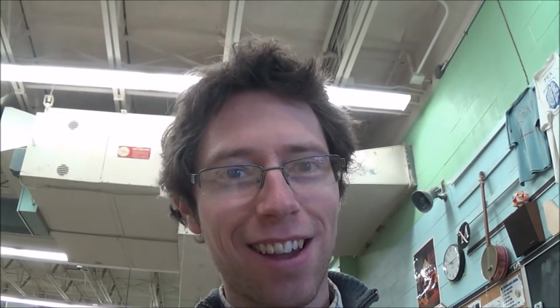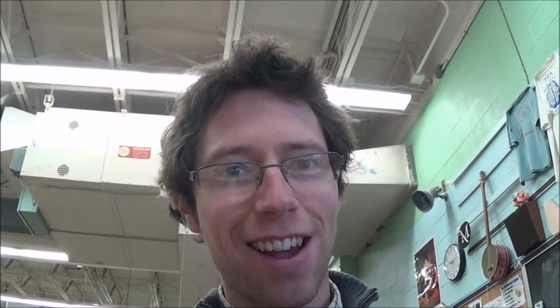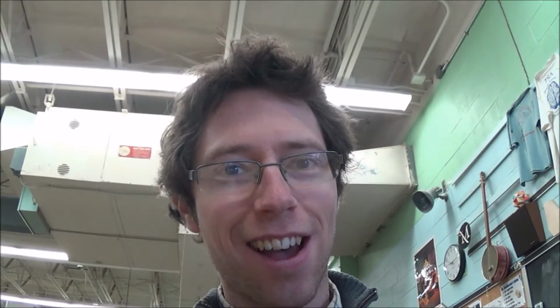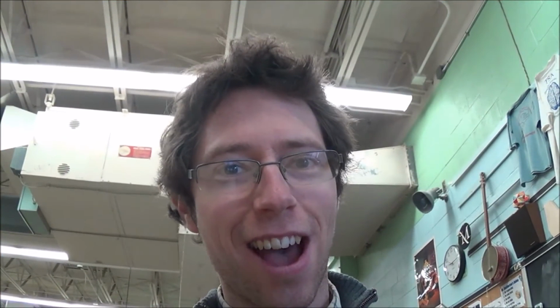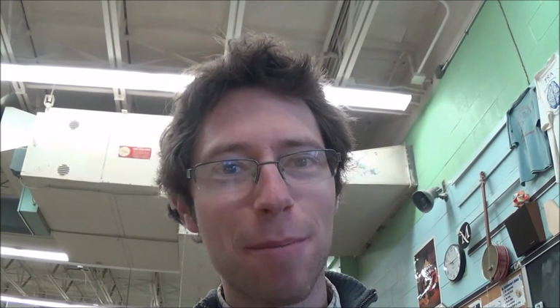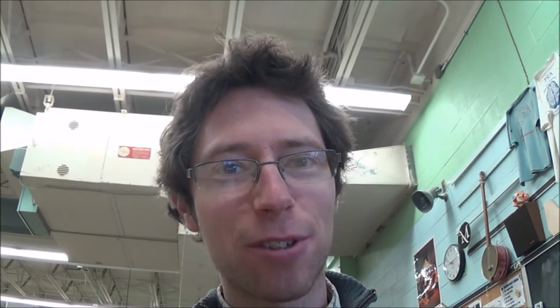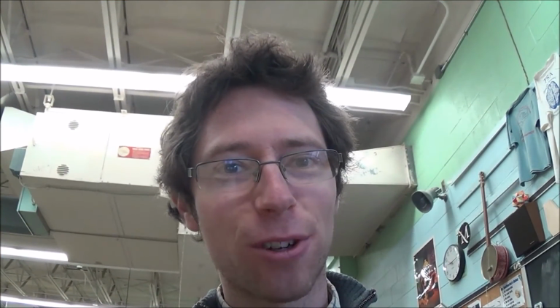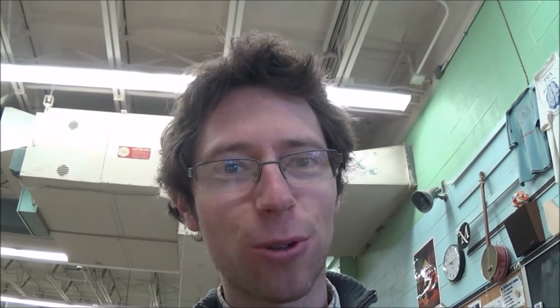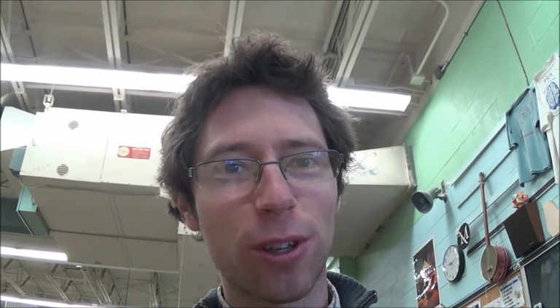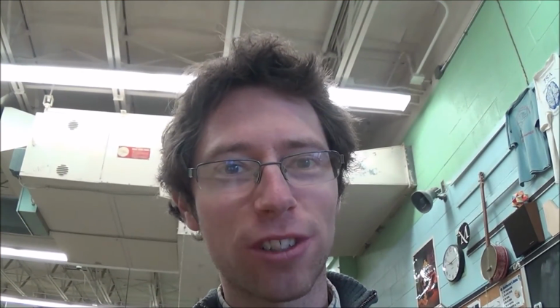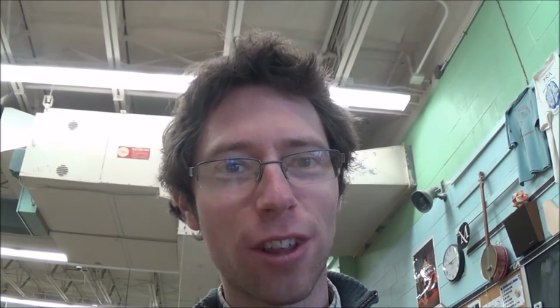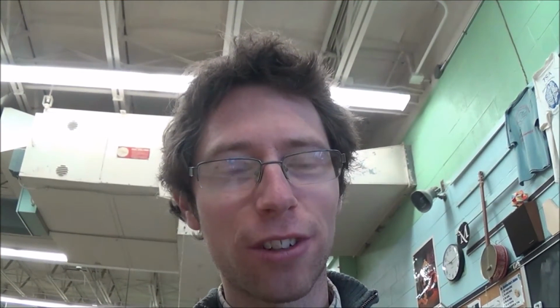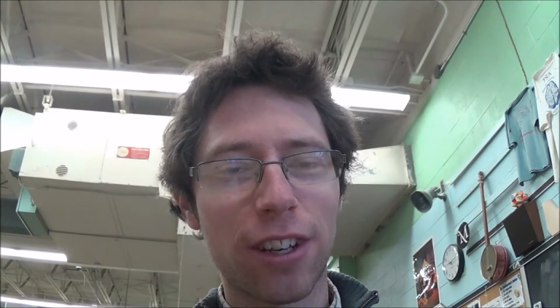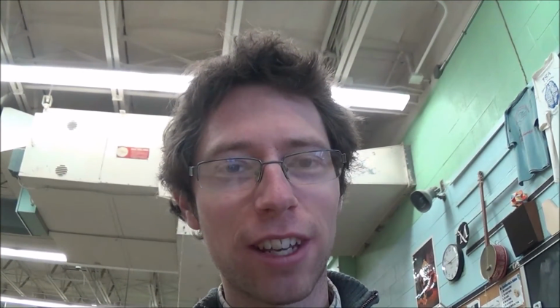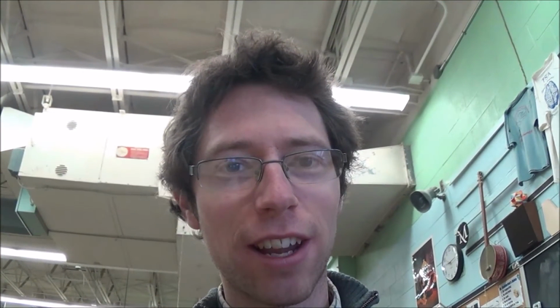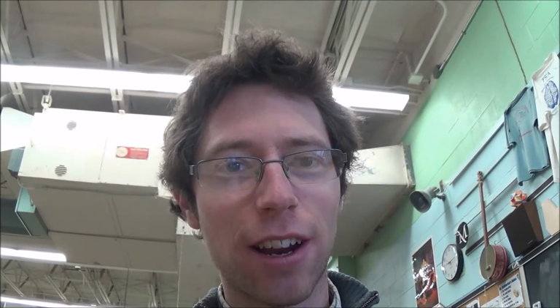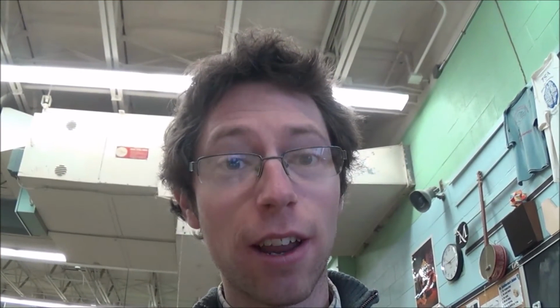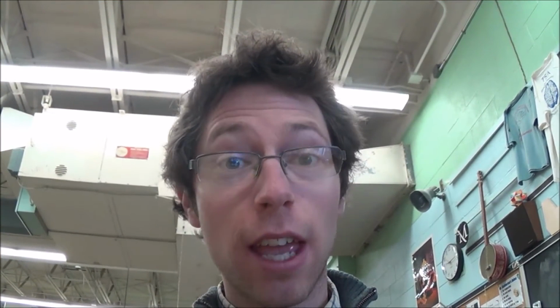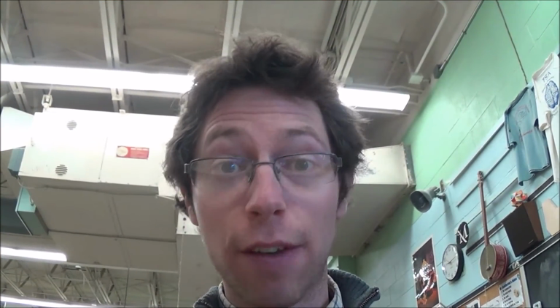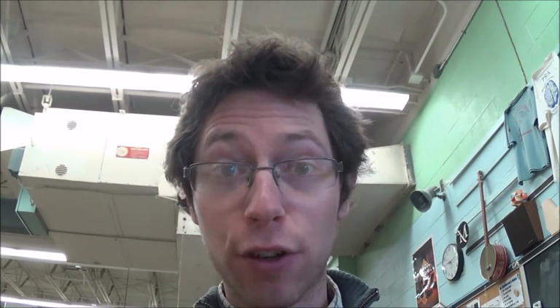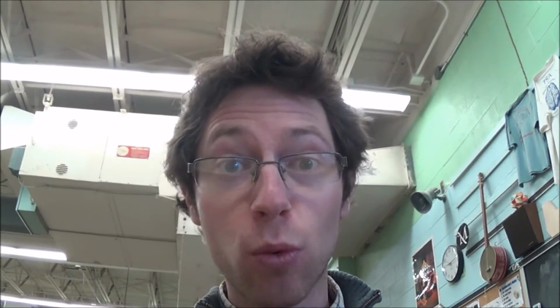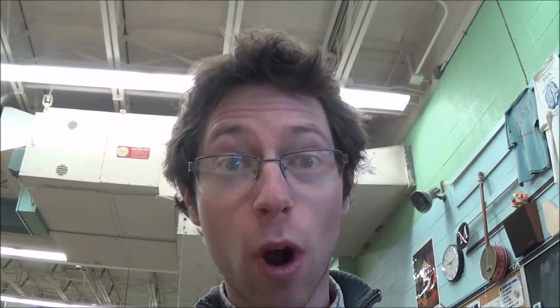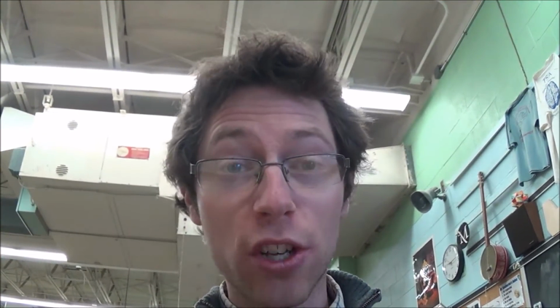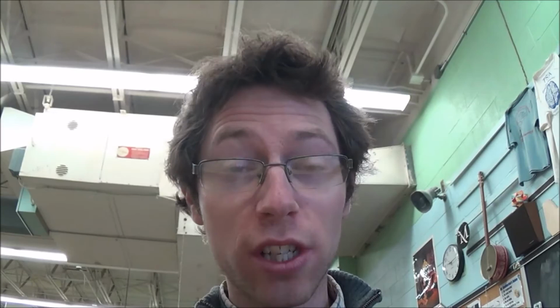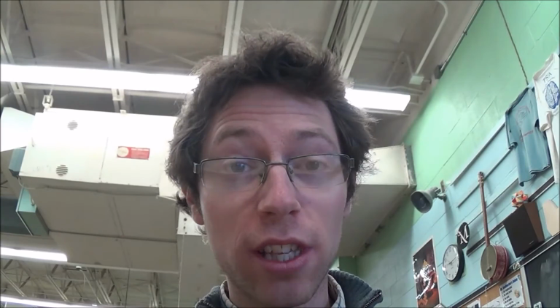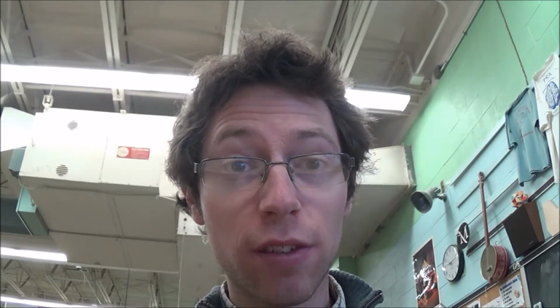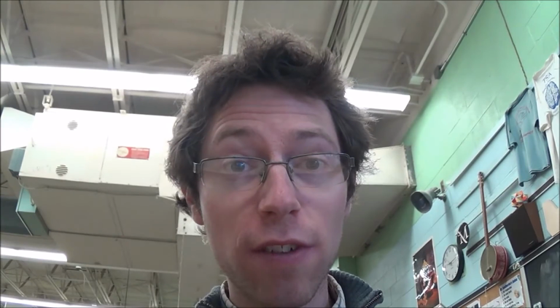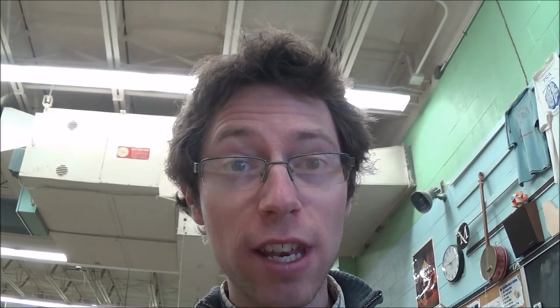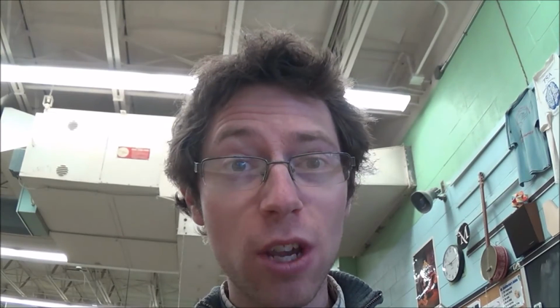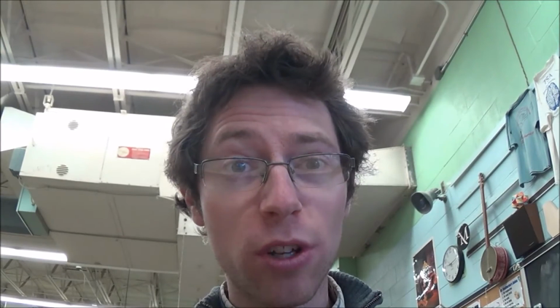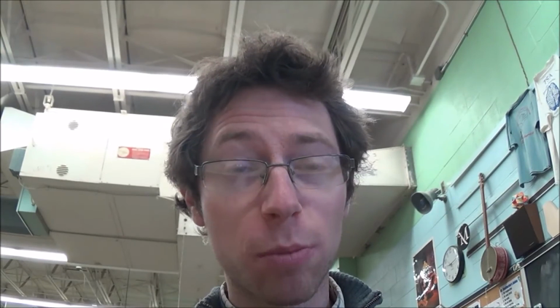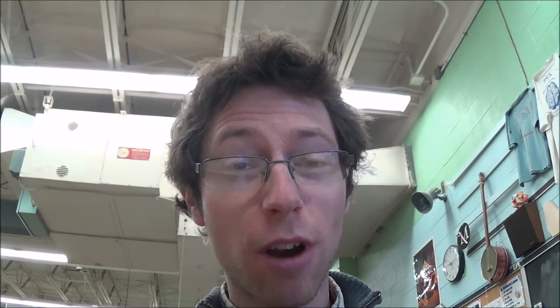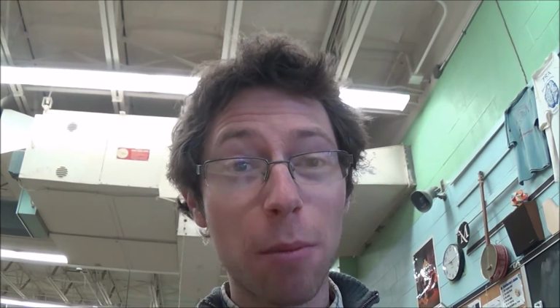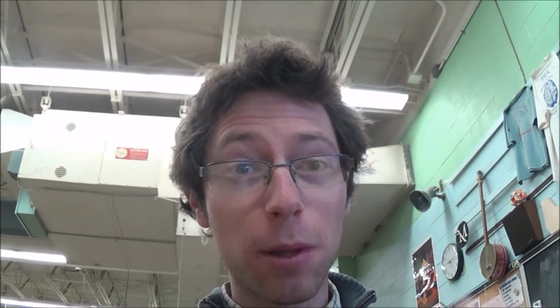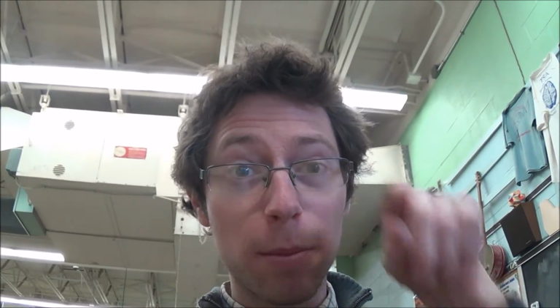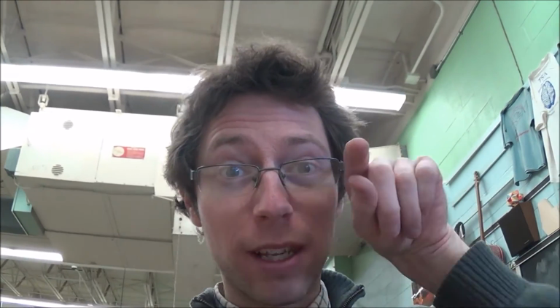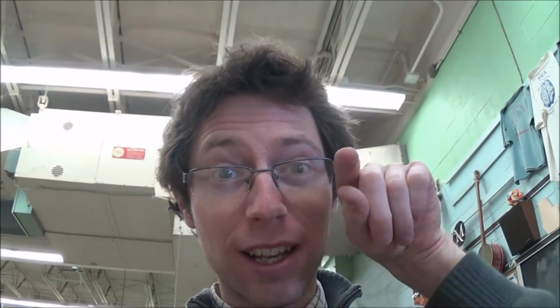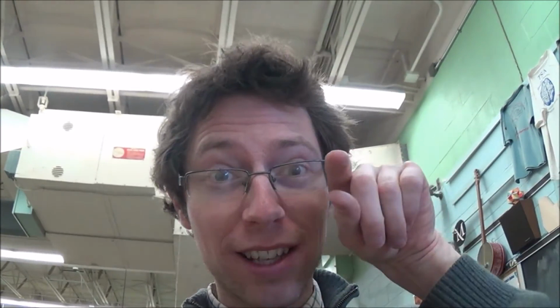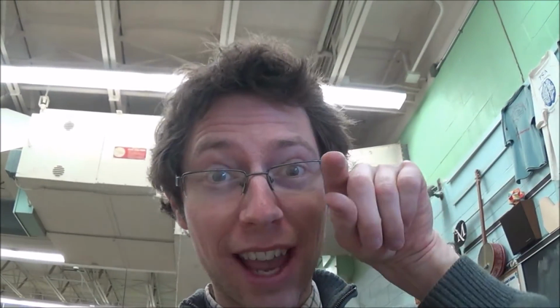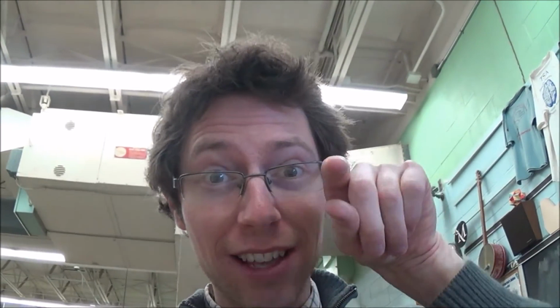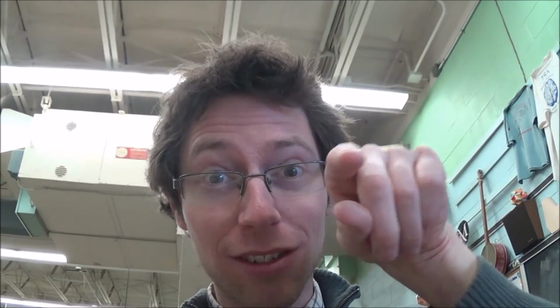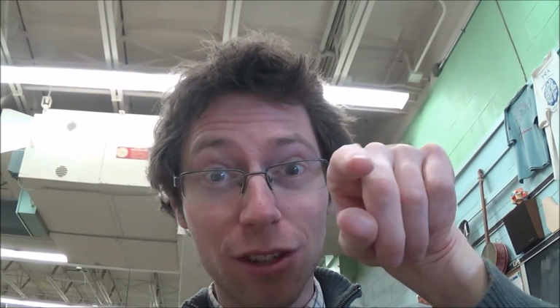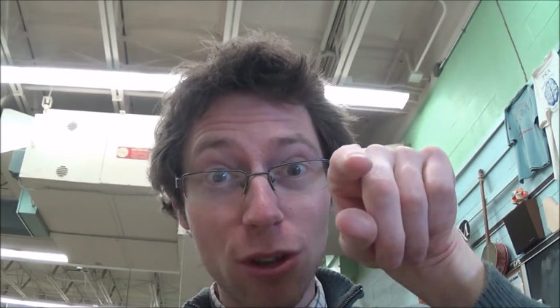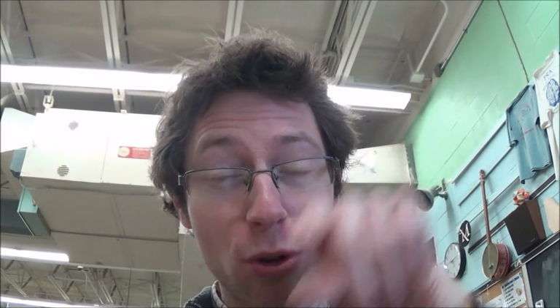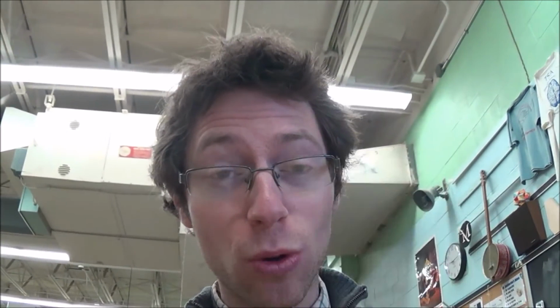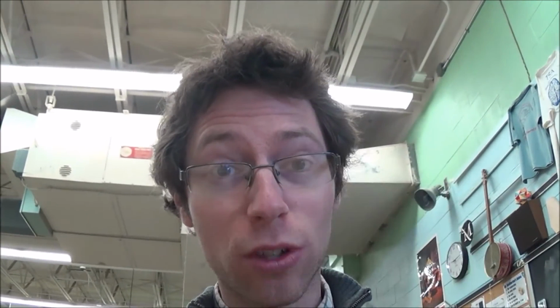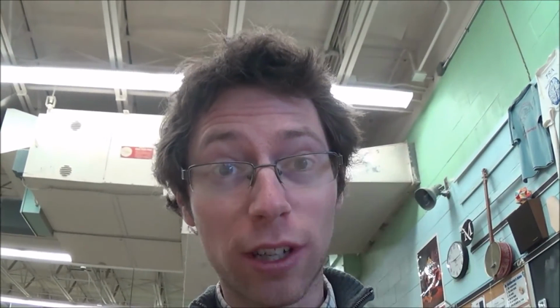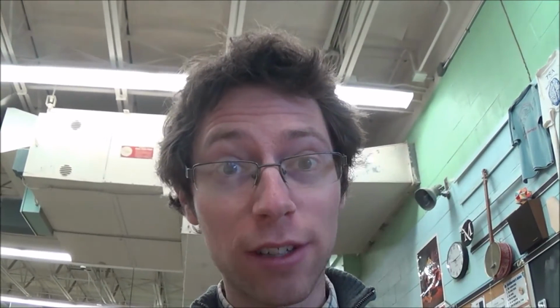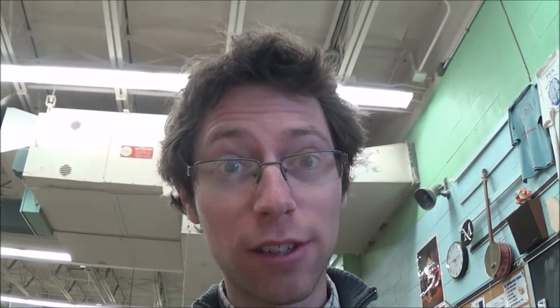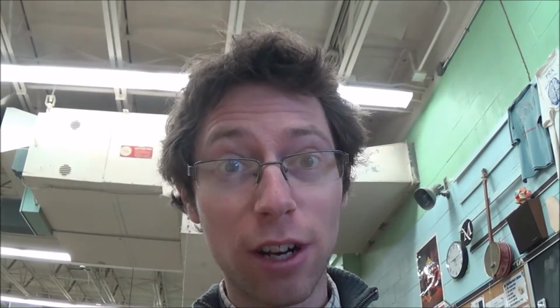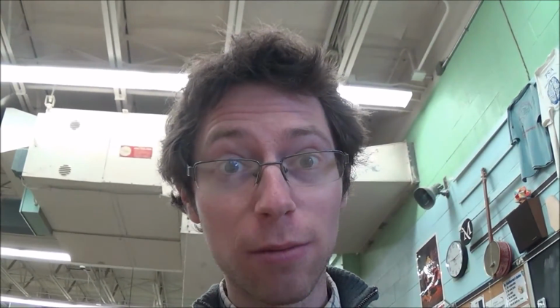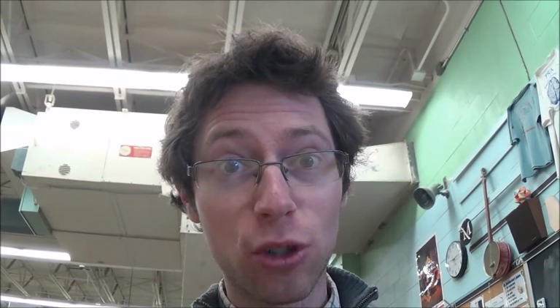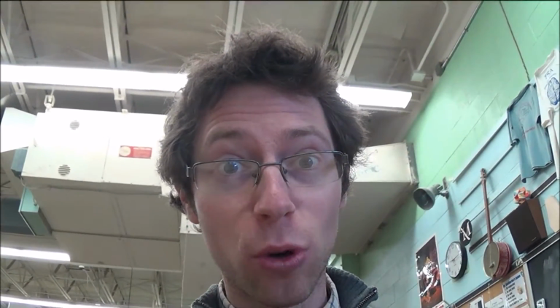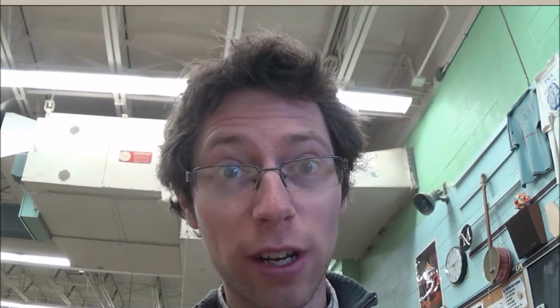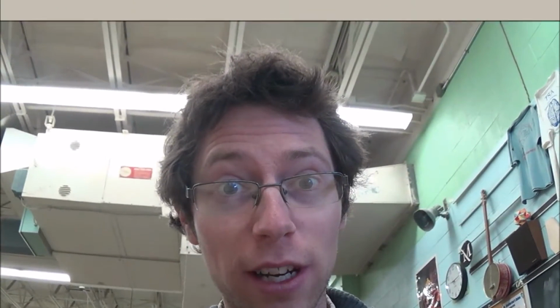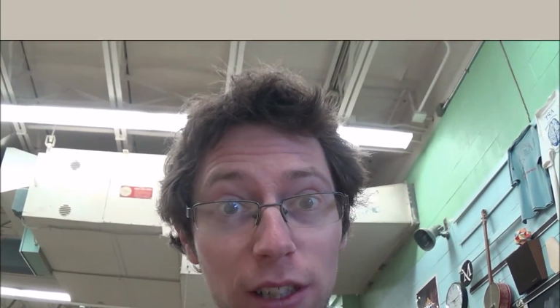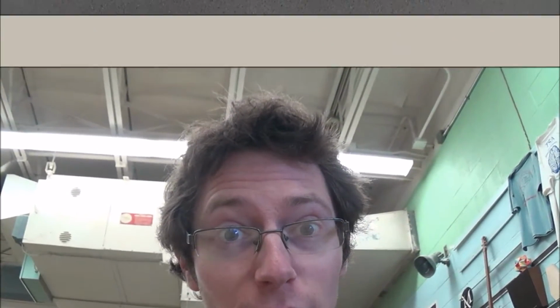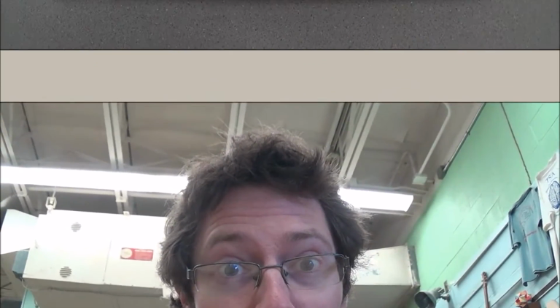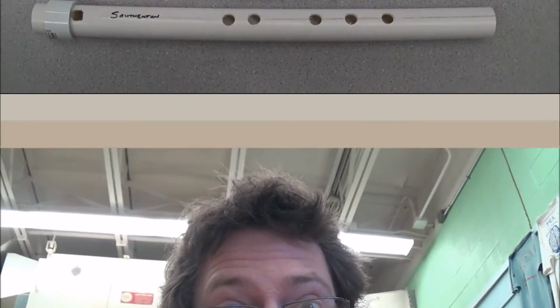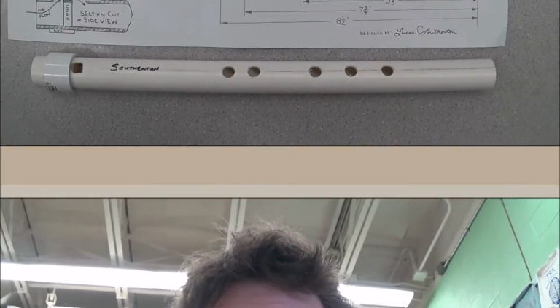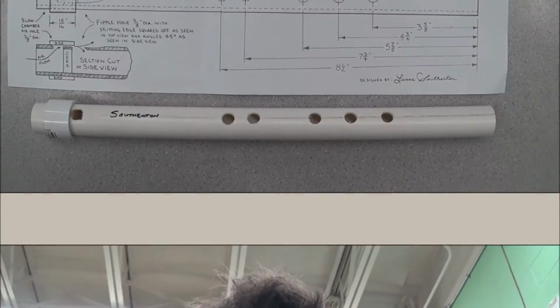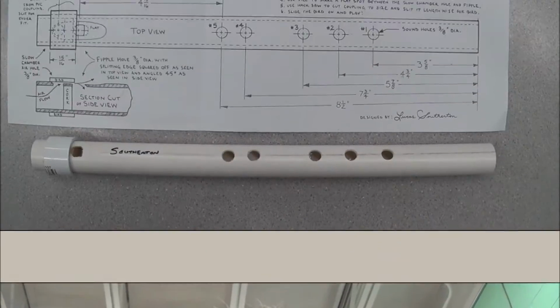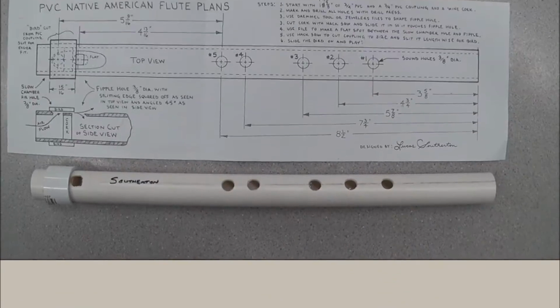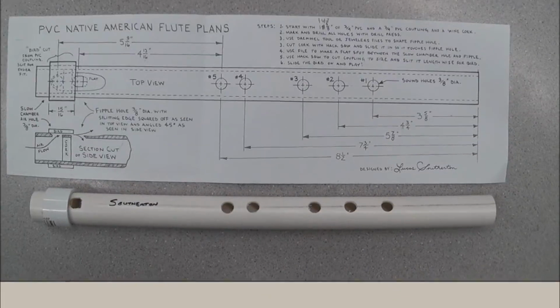Hi, Mr. Lucas Southerton here. If you're watching this video, it's probably because I asked you to consider joining us for Fine Arts Night.